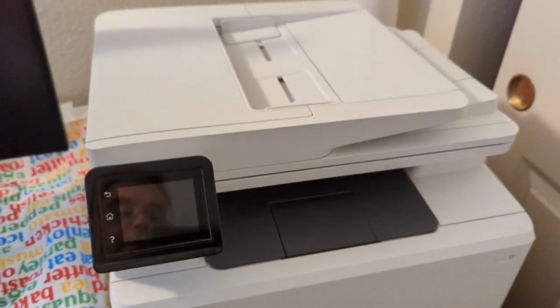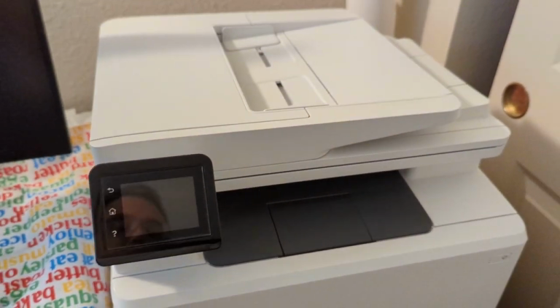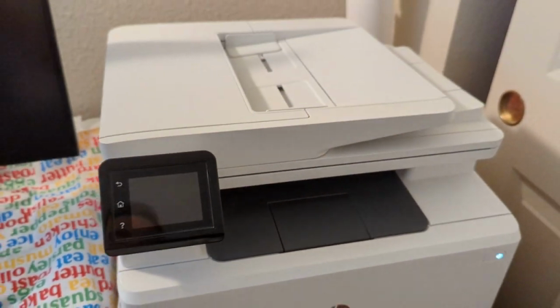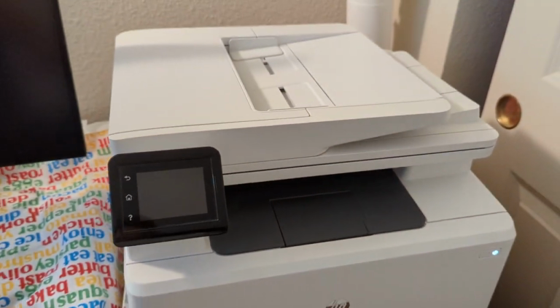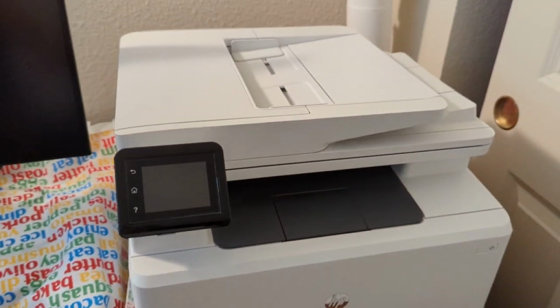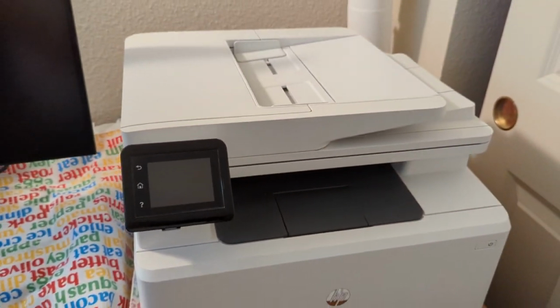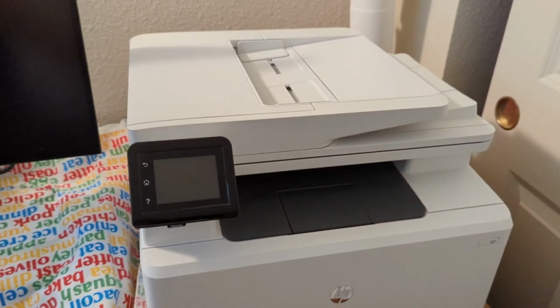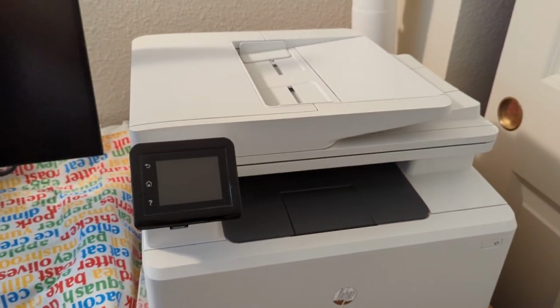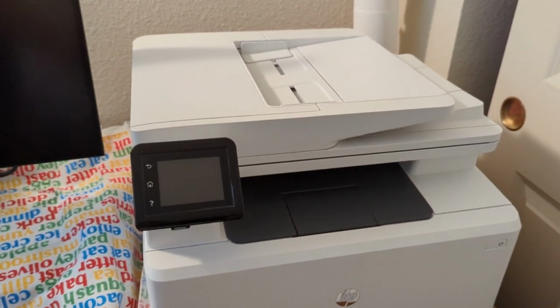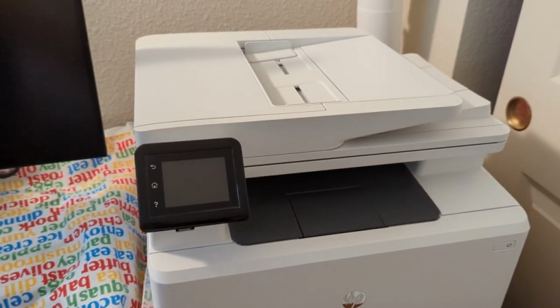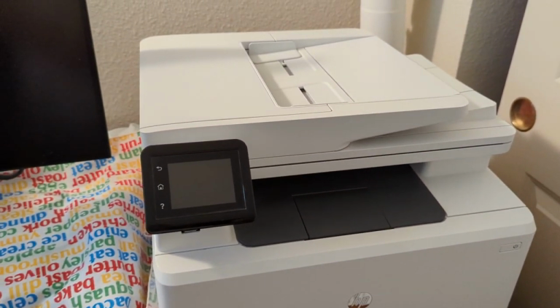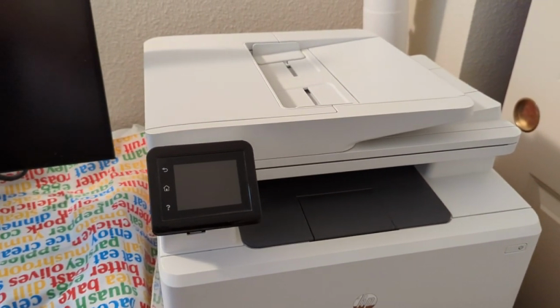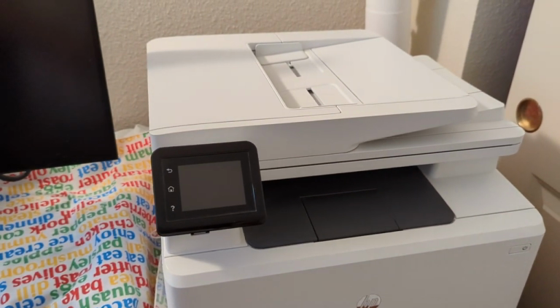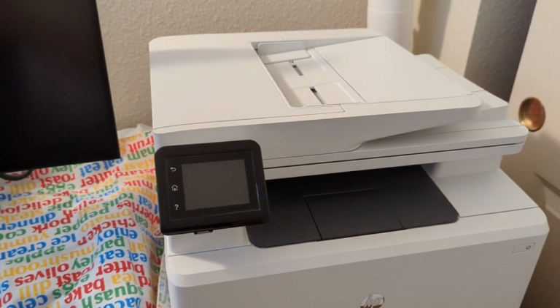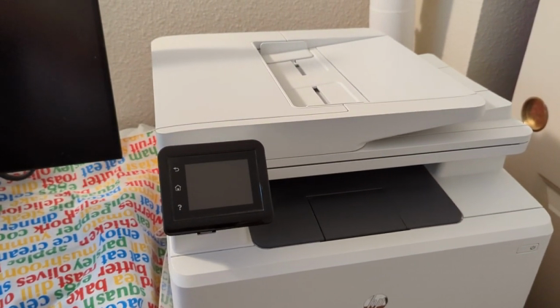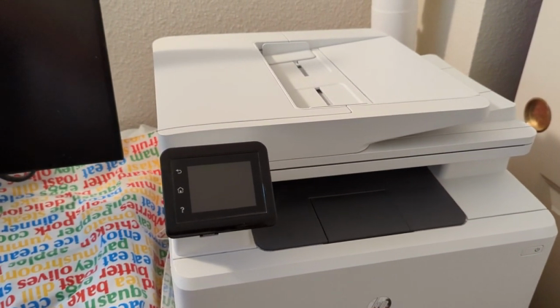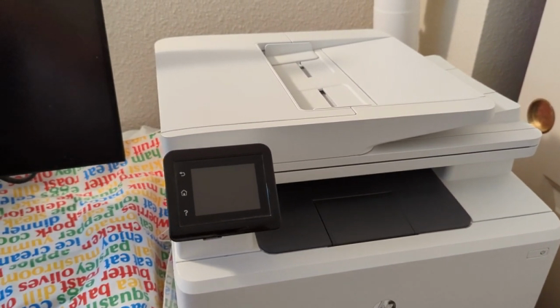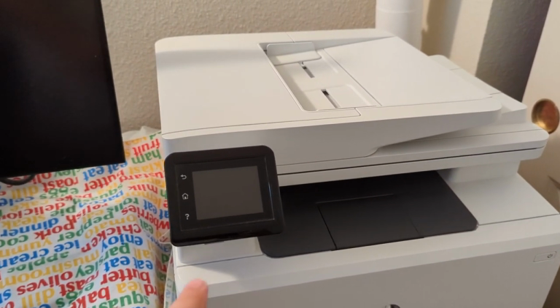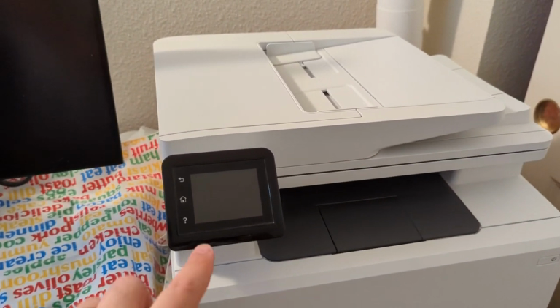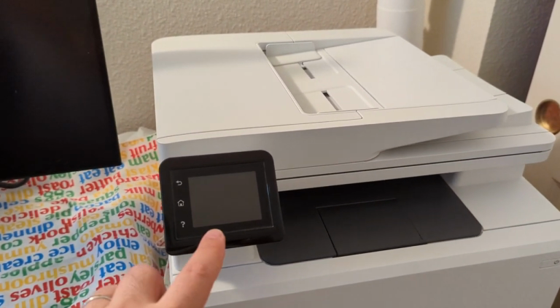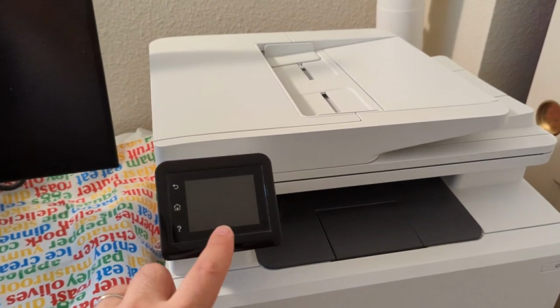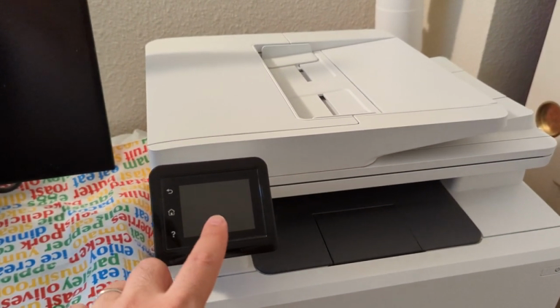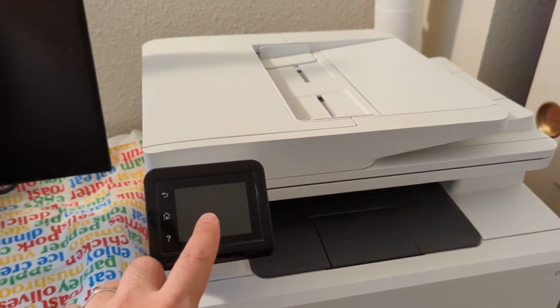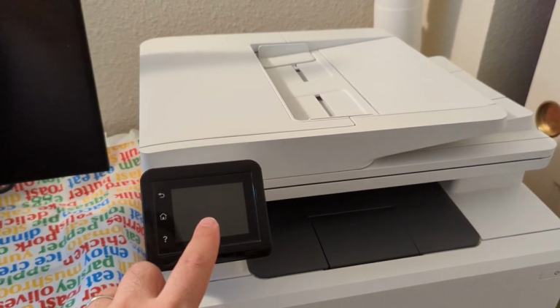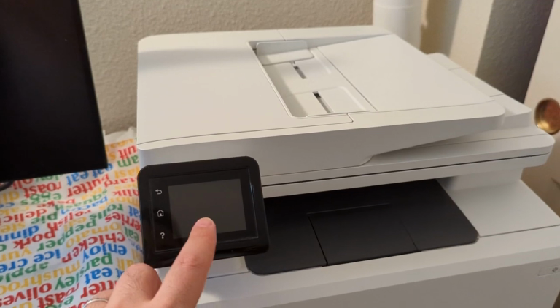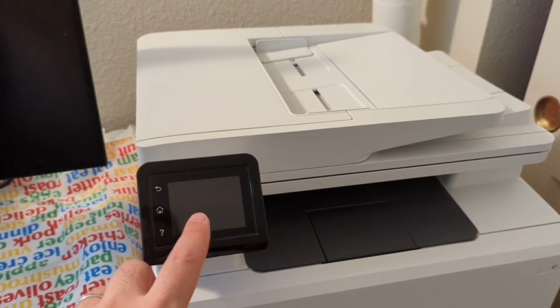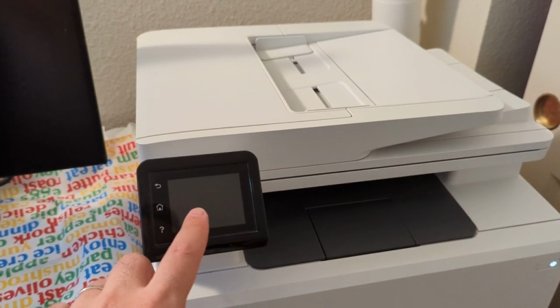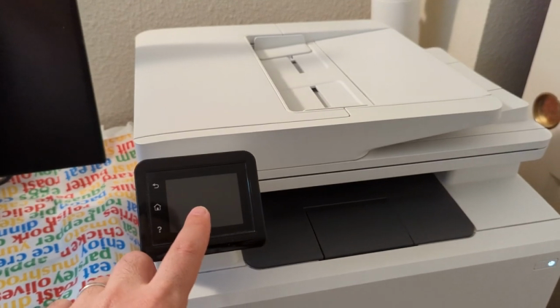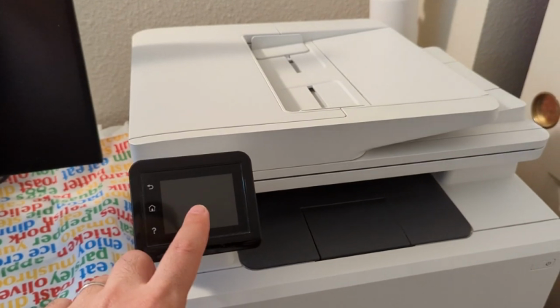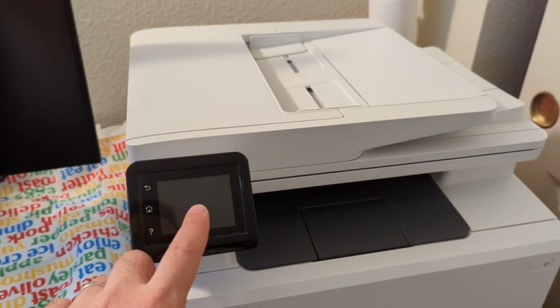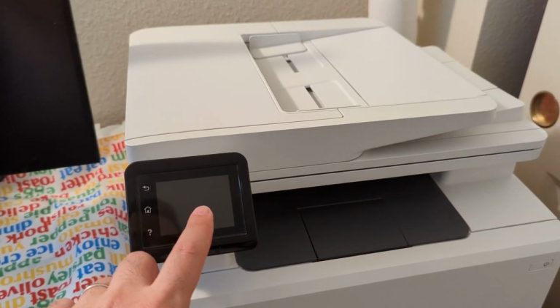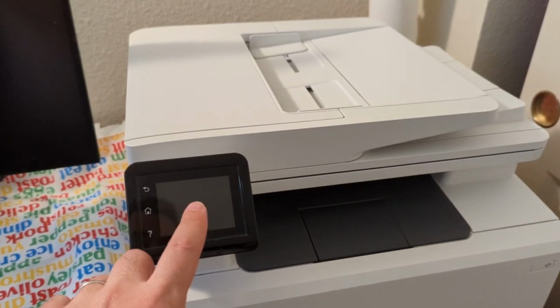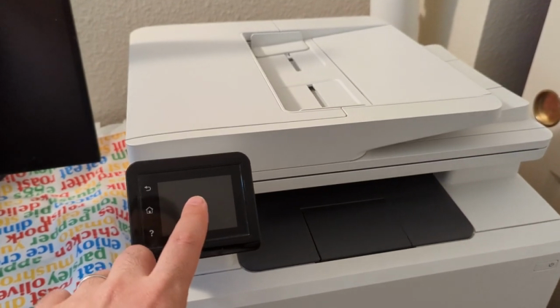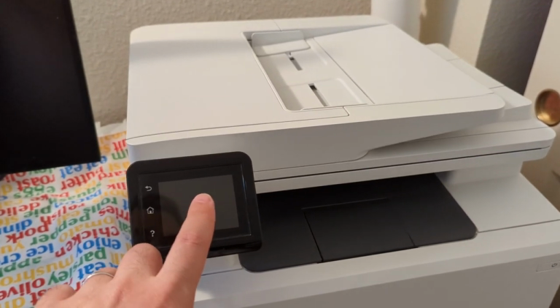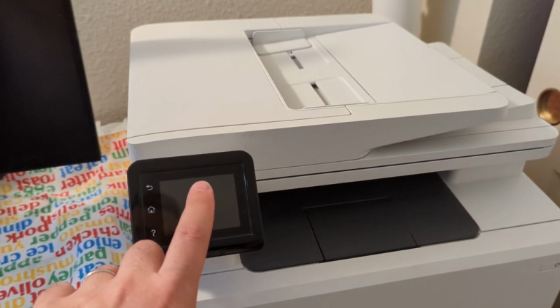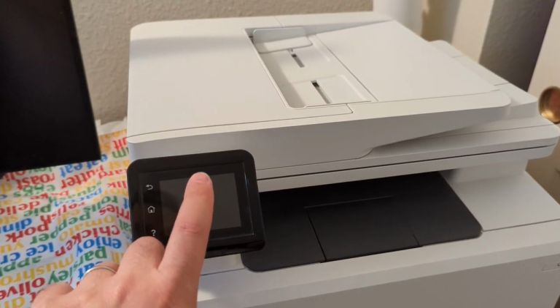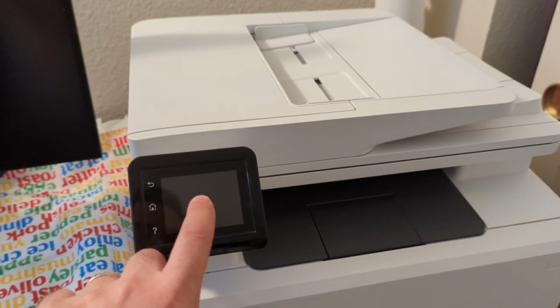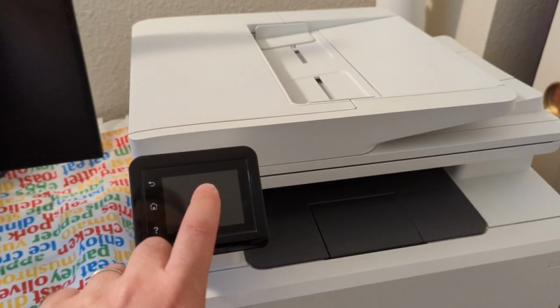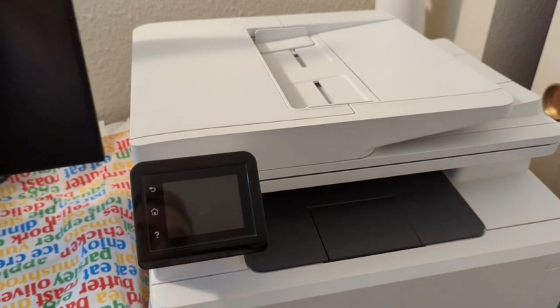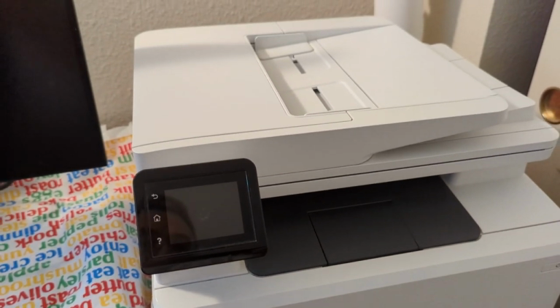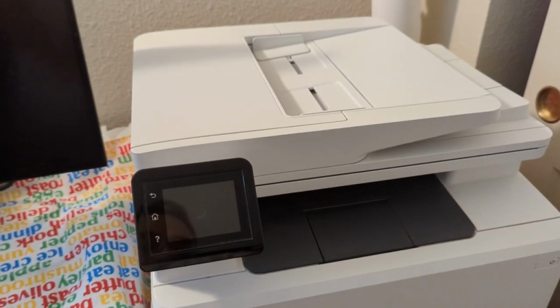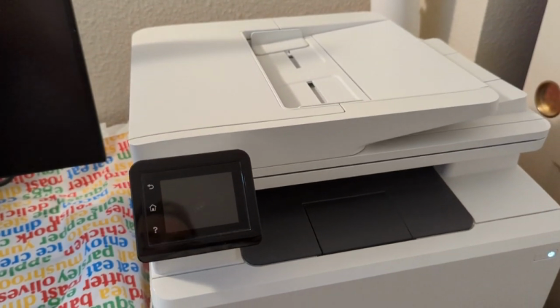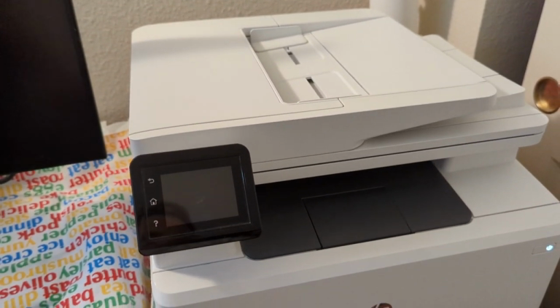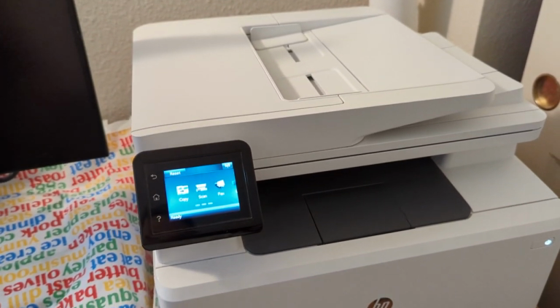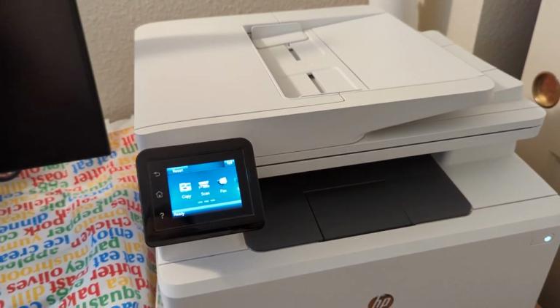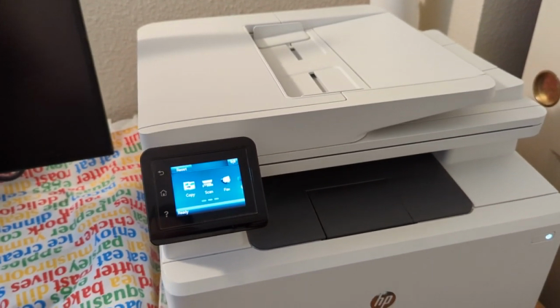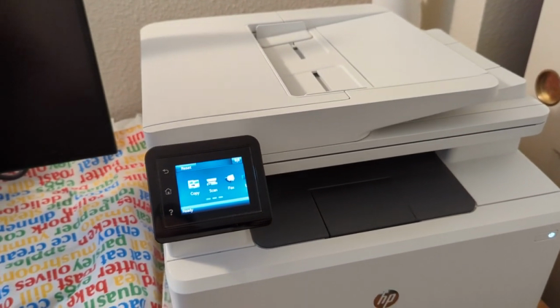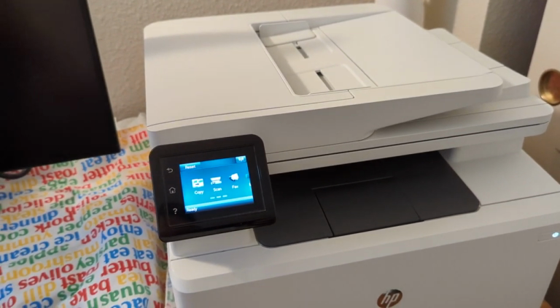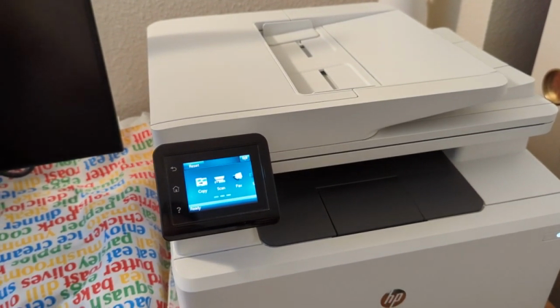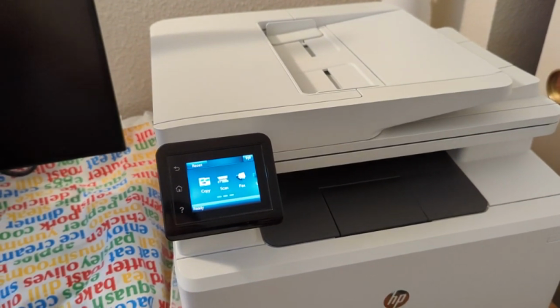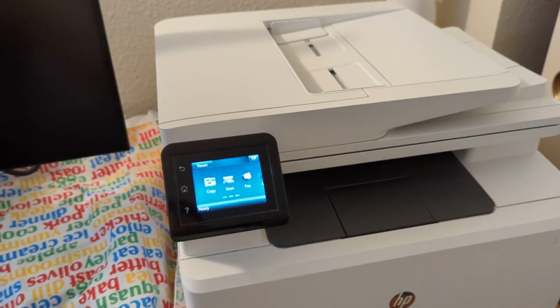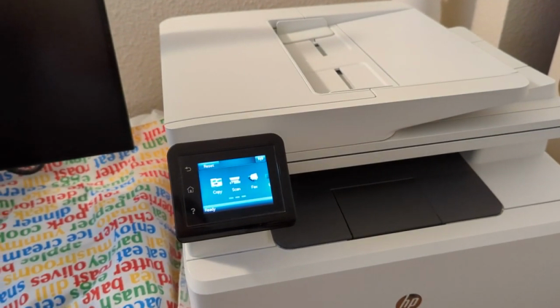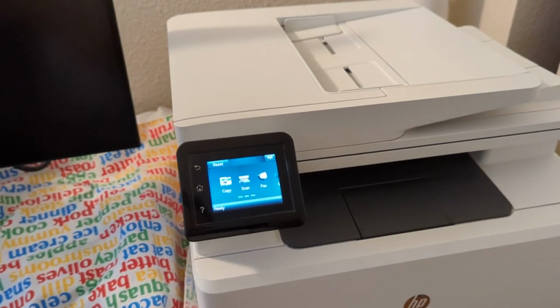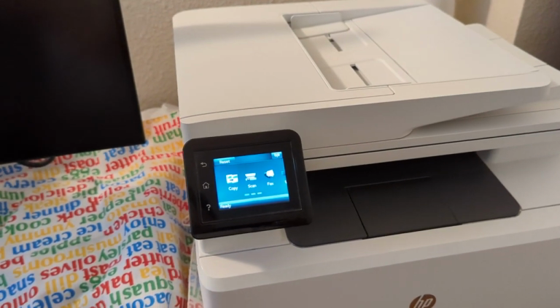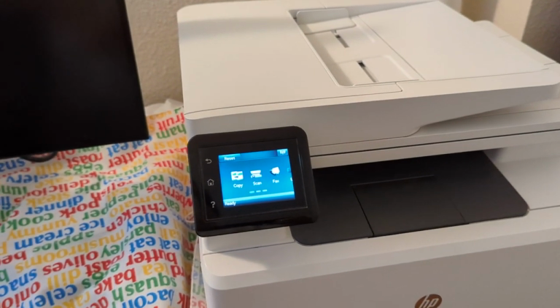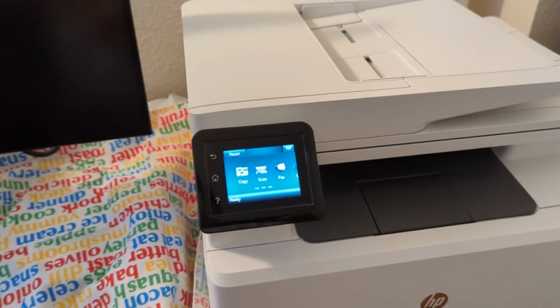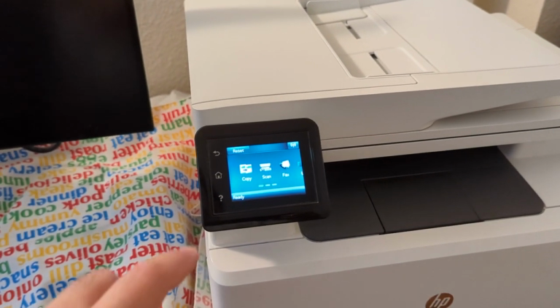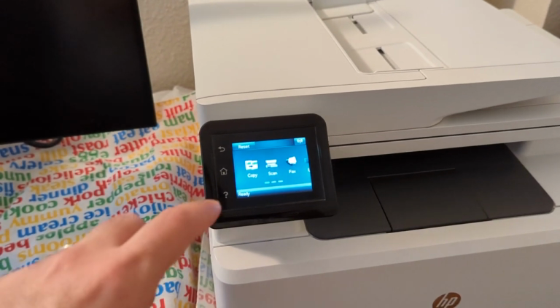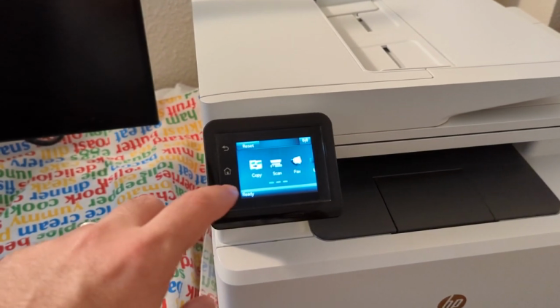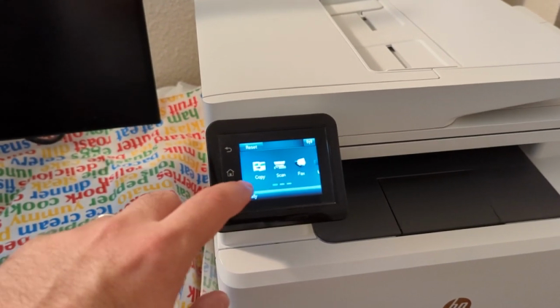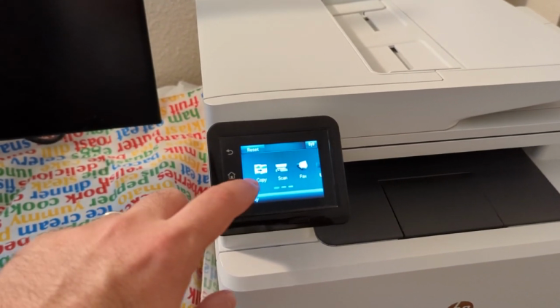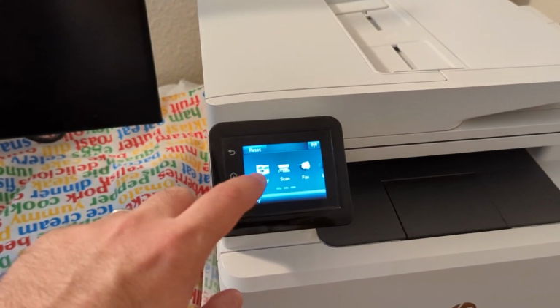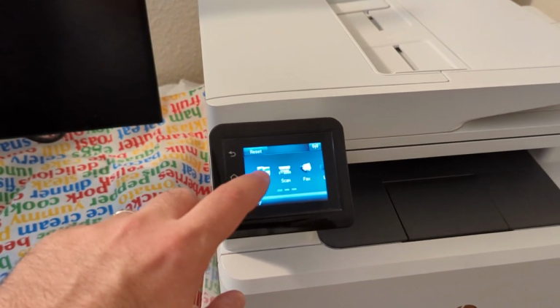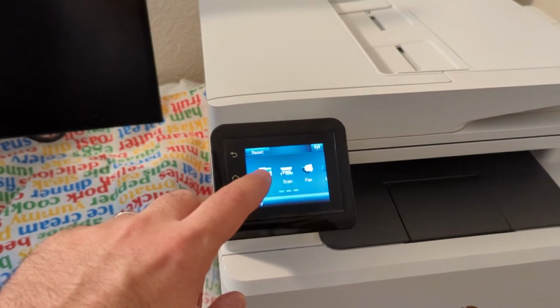You can wake up the printer just by tapping the screen, assuming it's already on. Push copy.